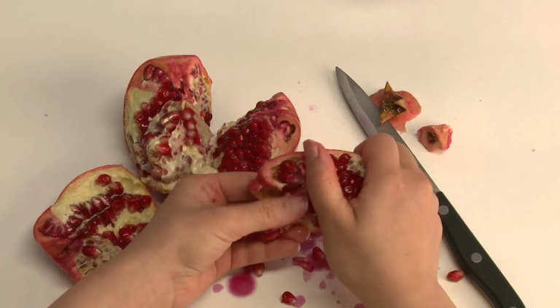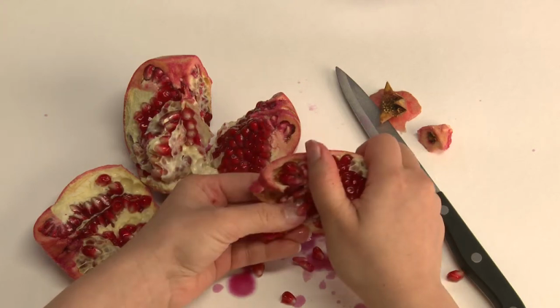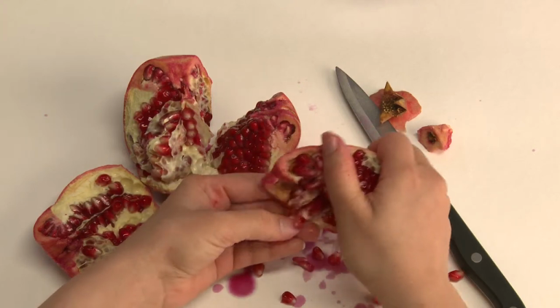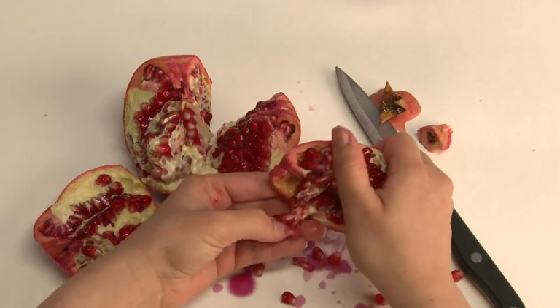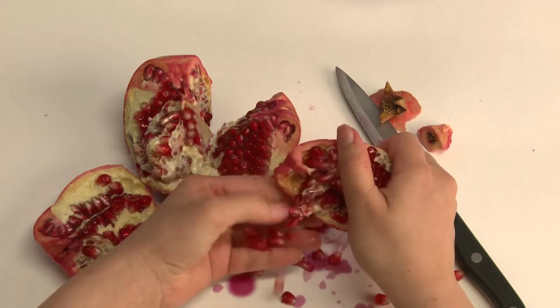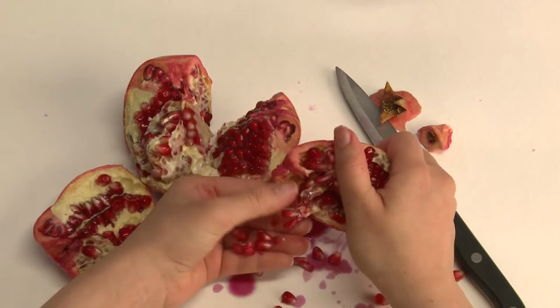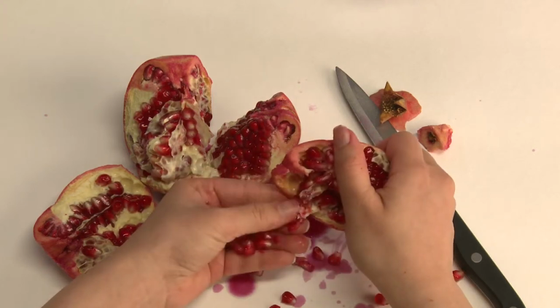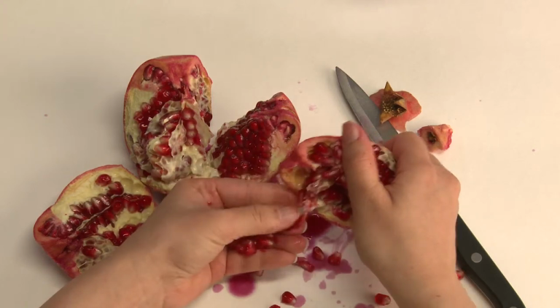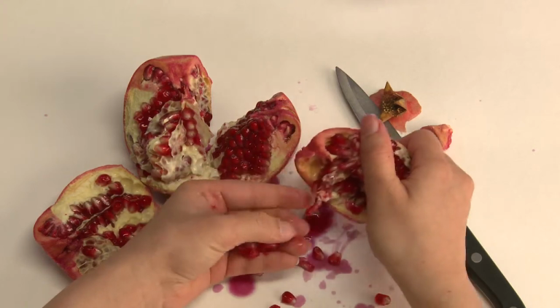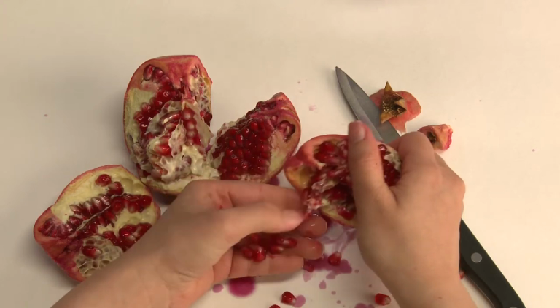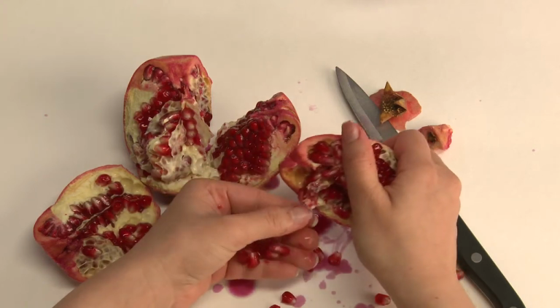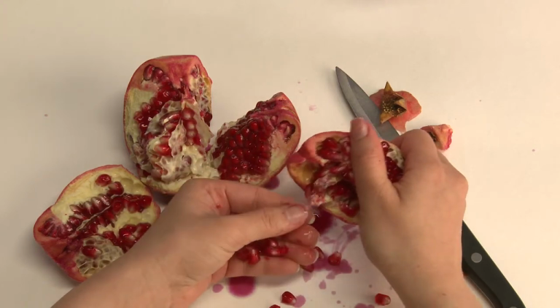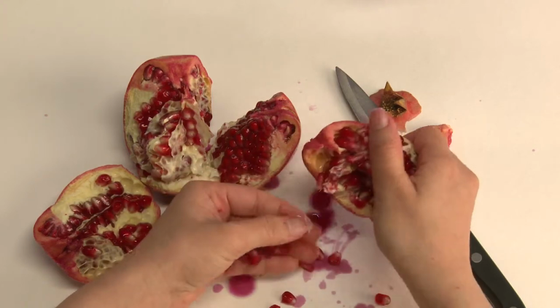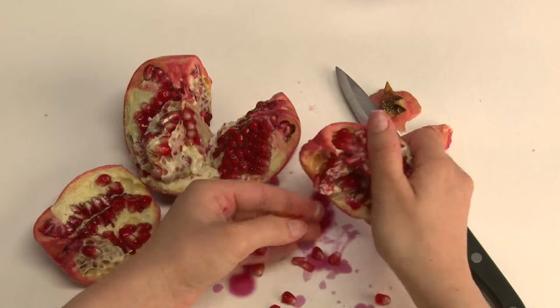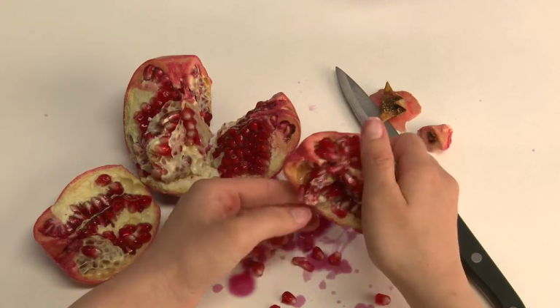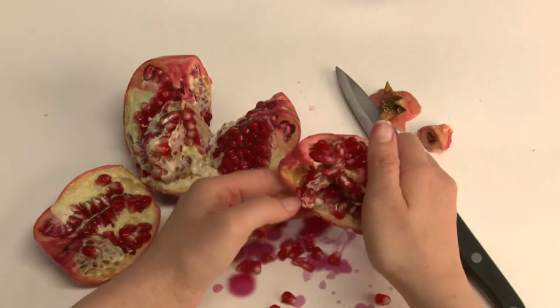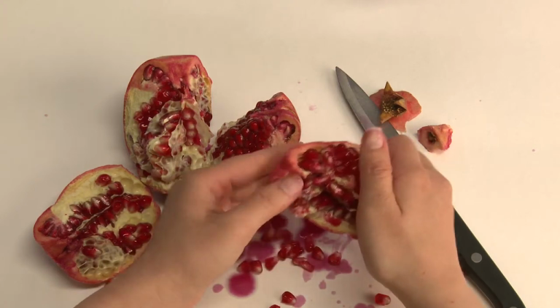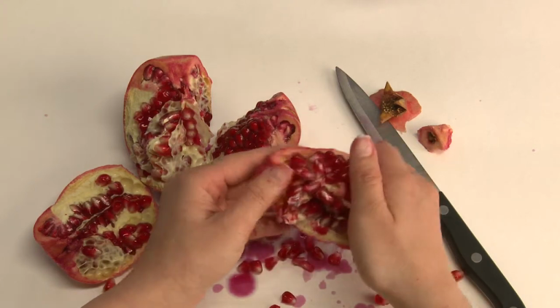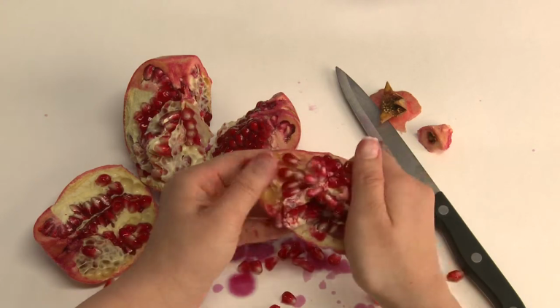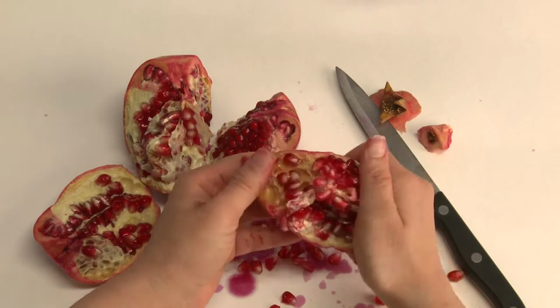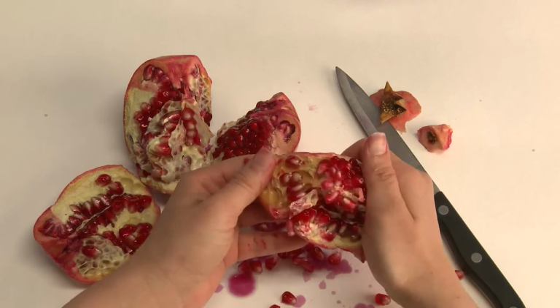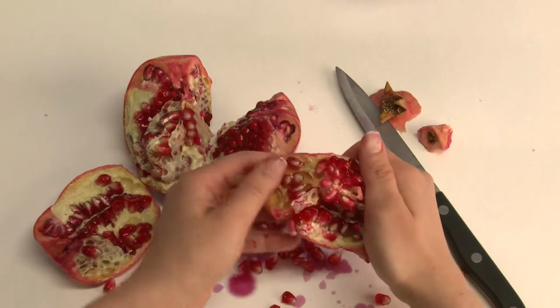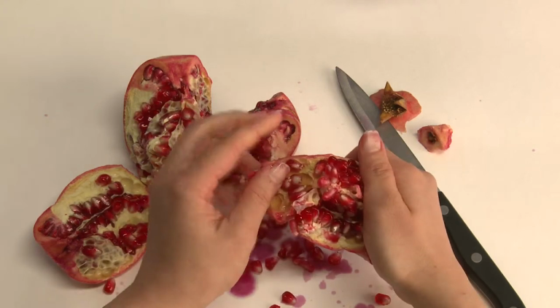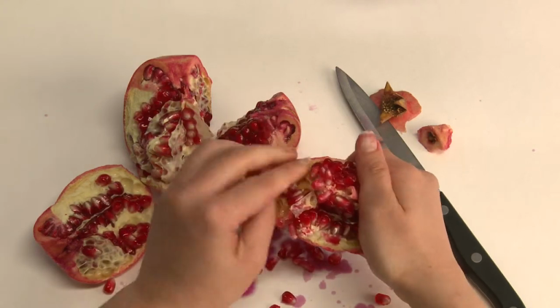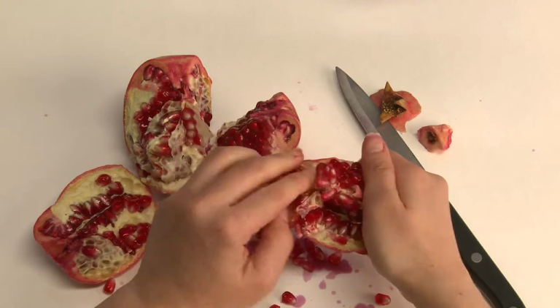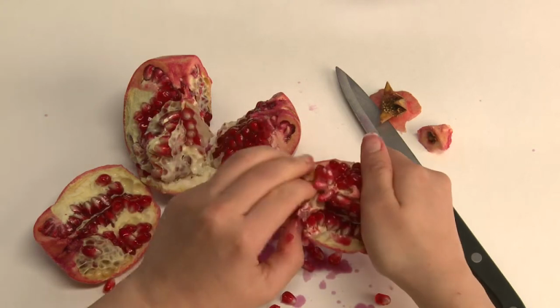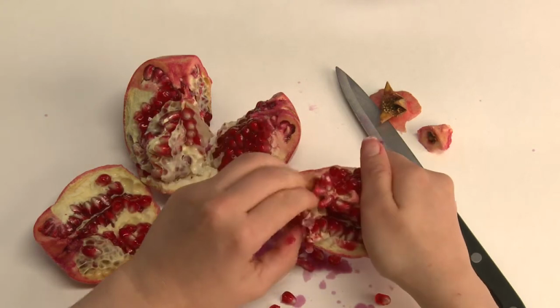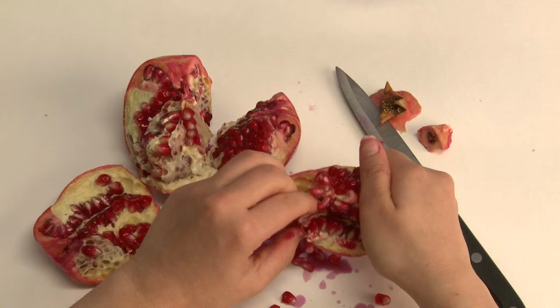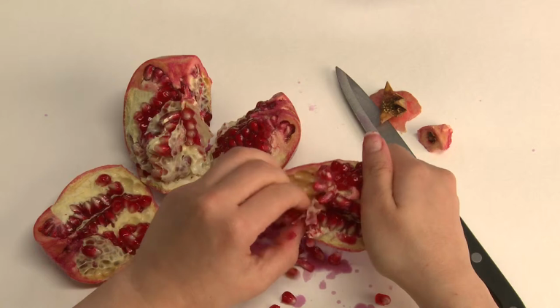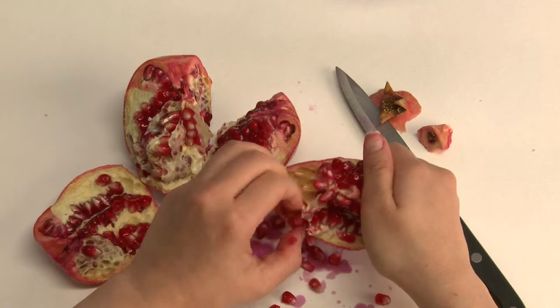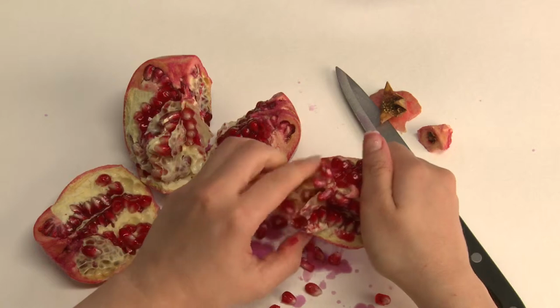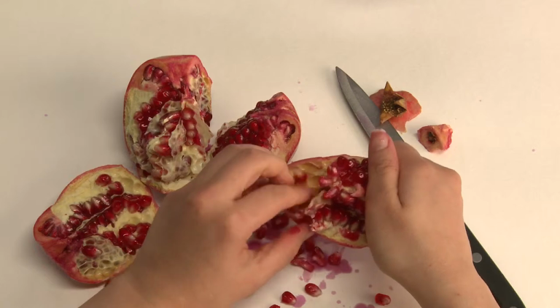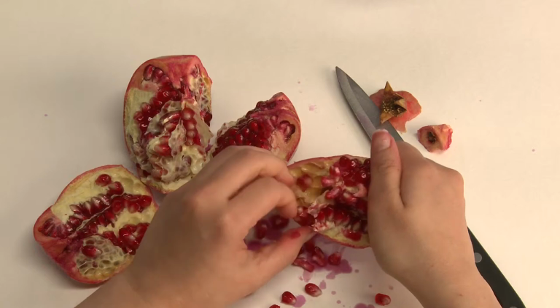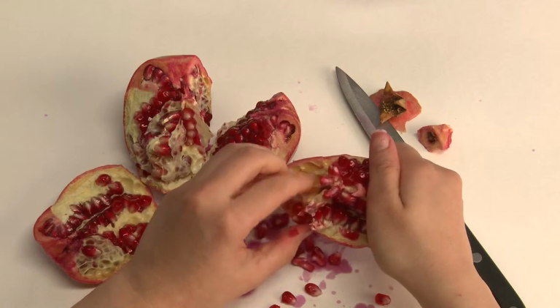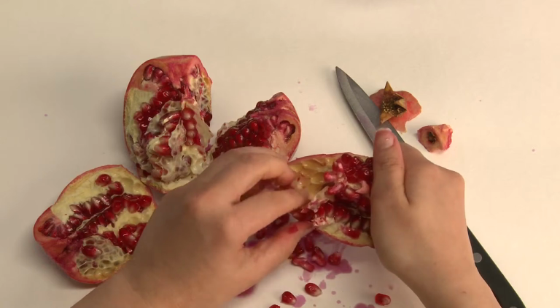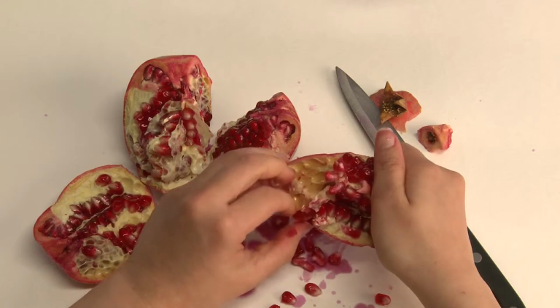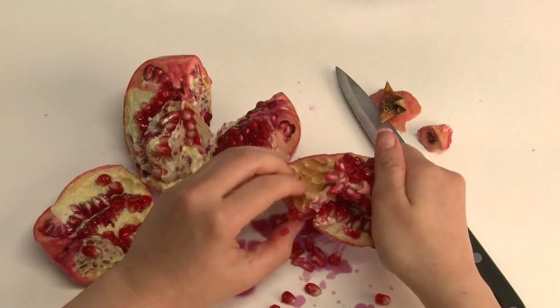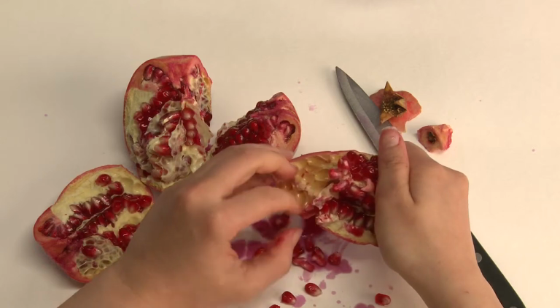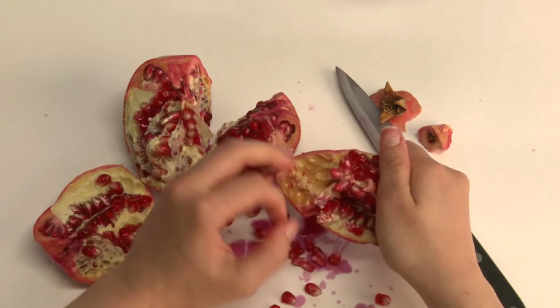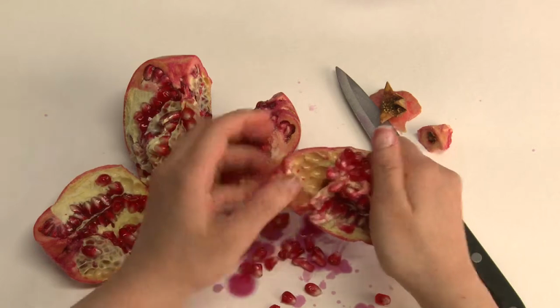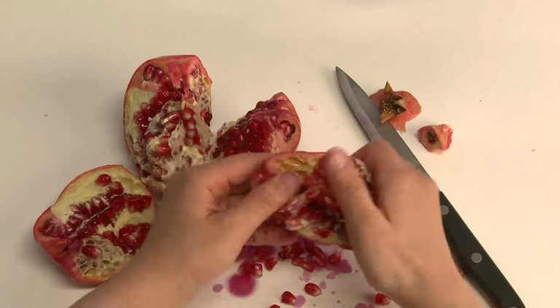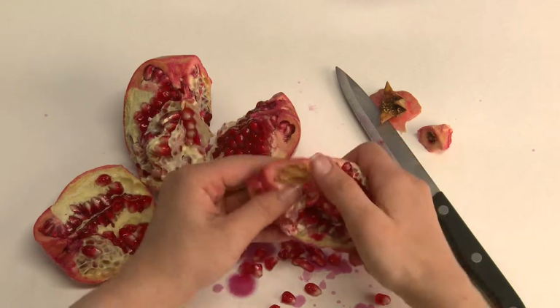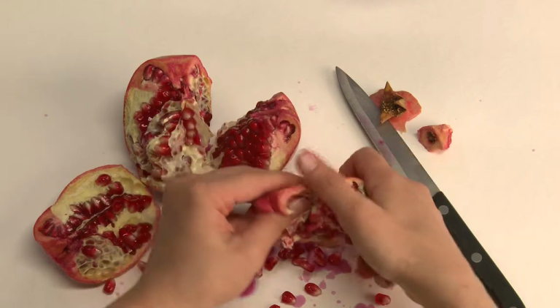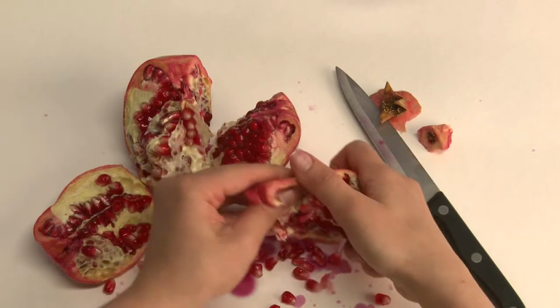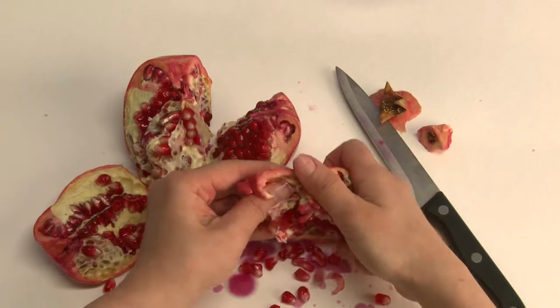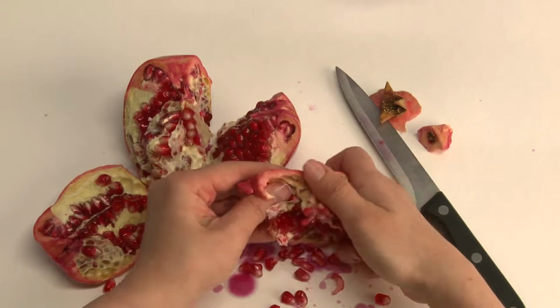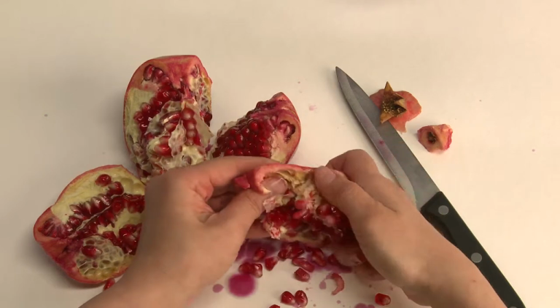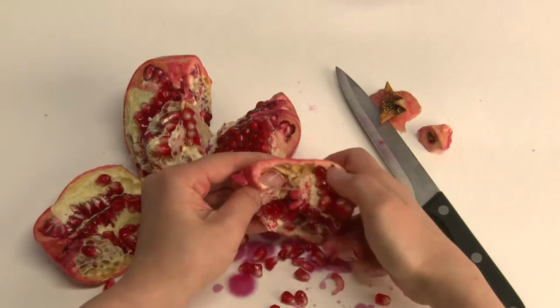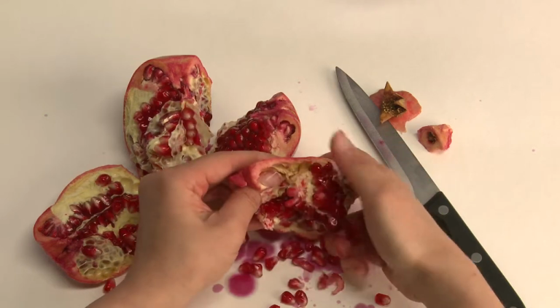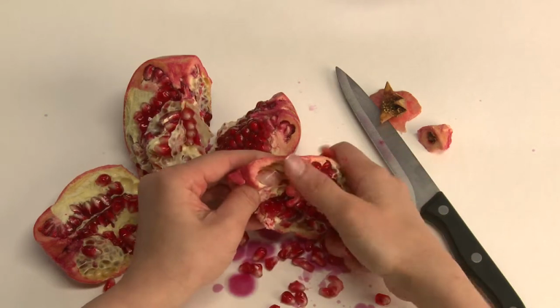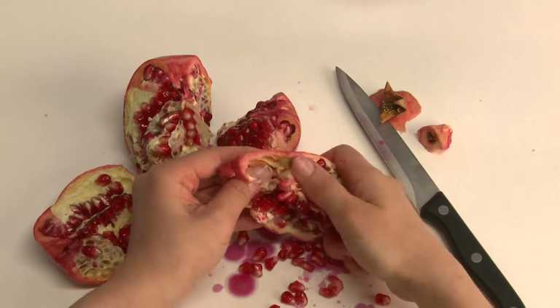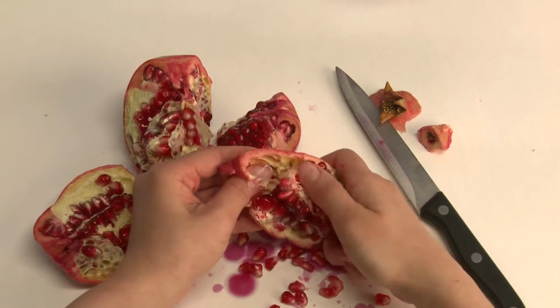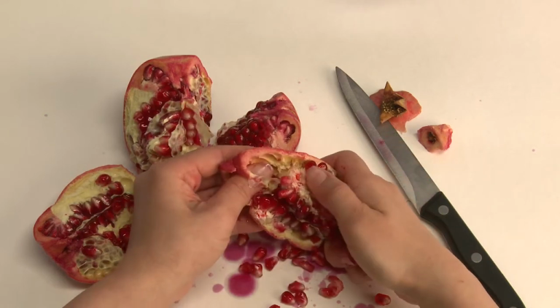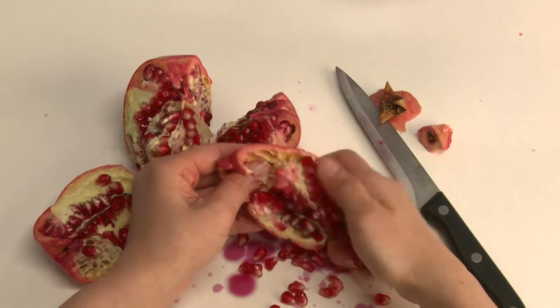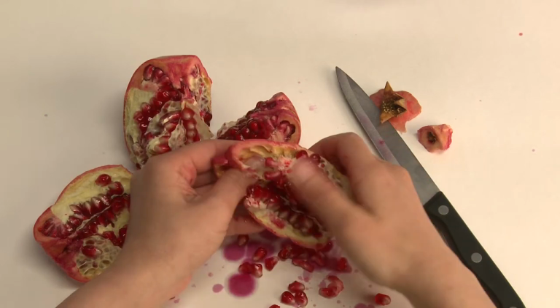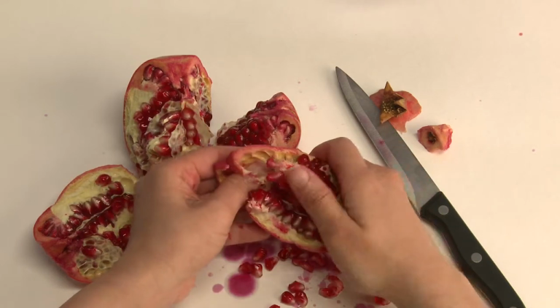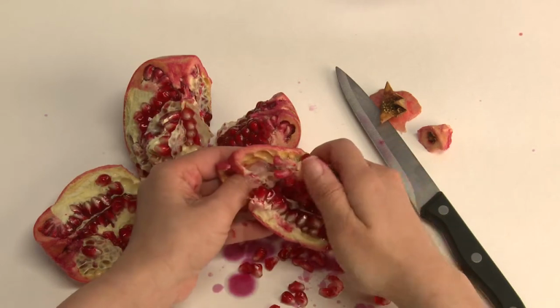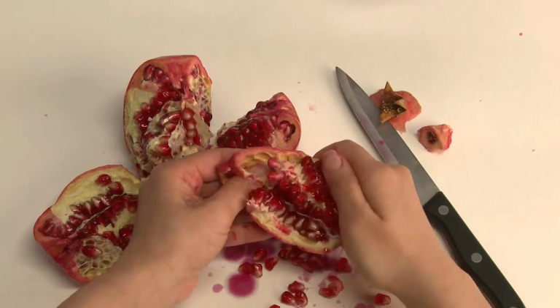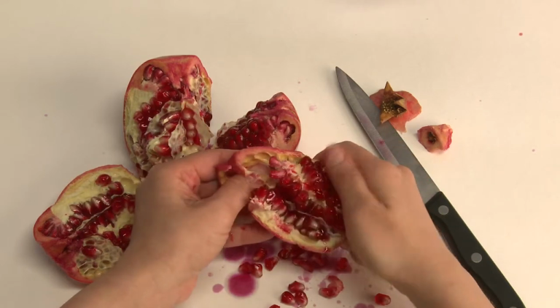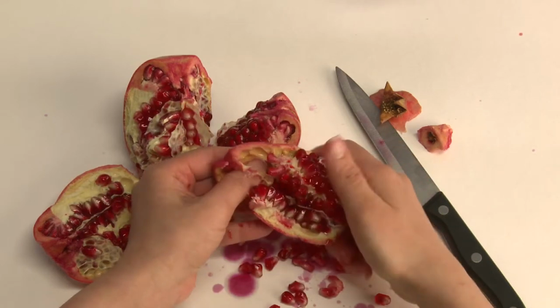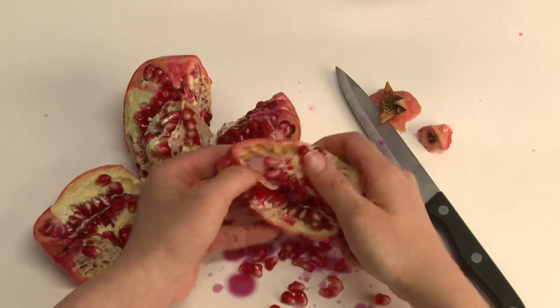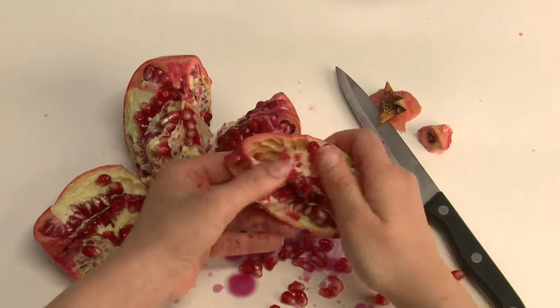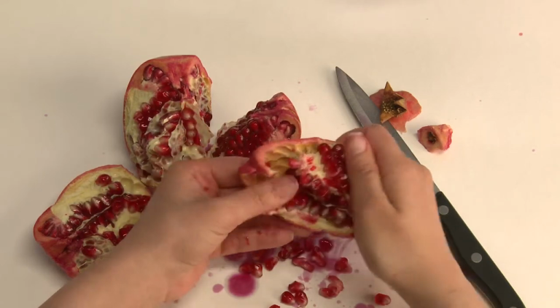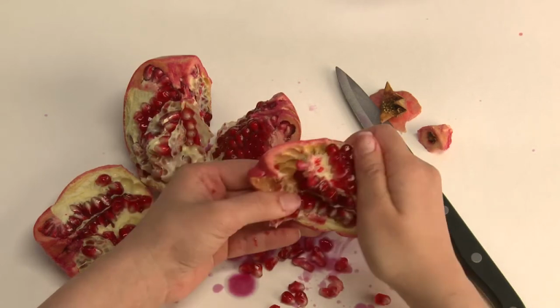First, the crown is removed. Second, the button is cut out. Third, the cuts are put in to pry the body open.